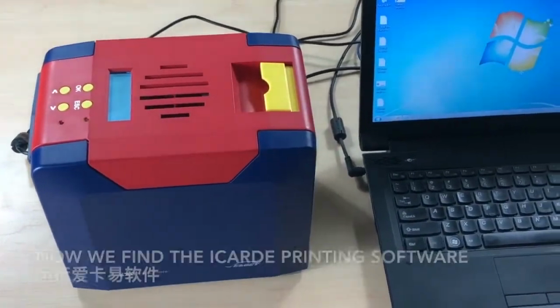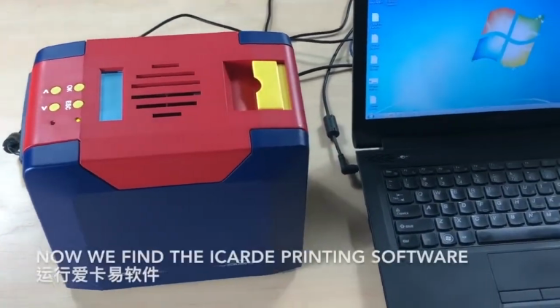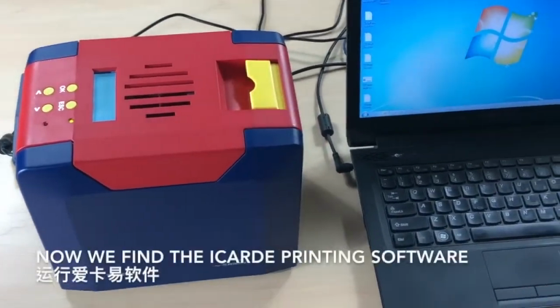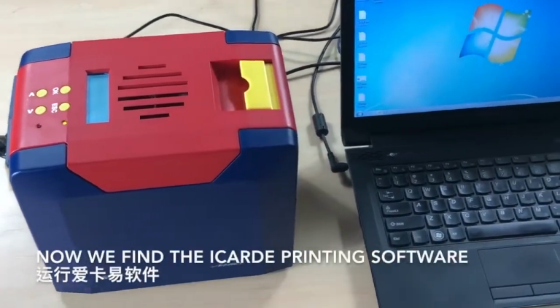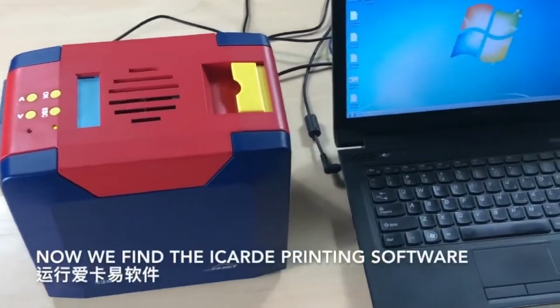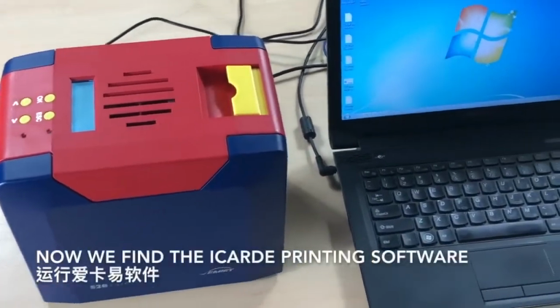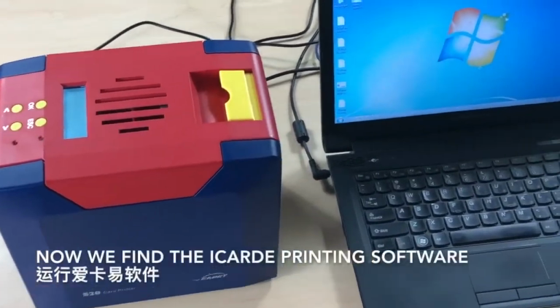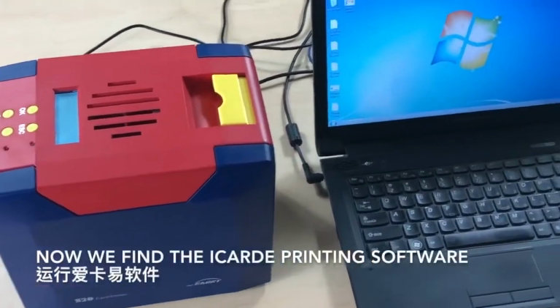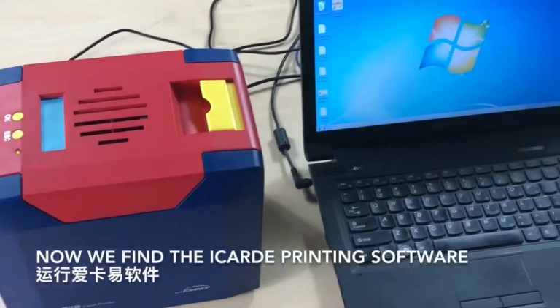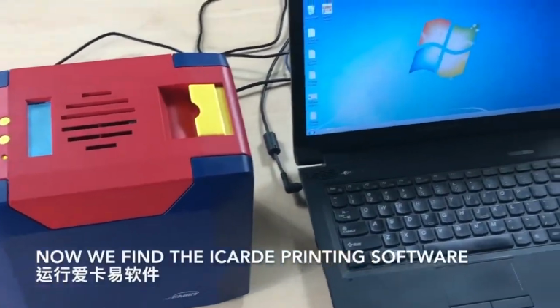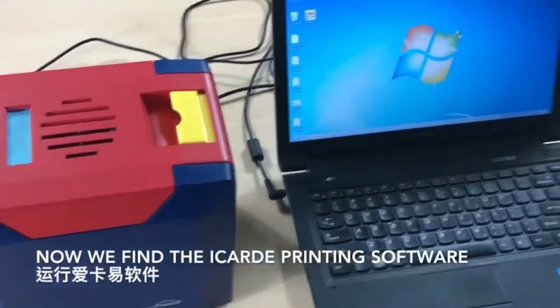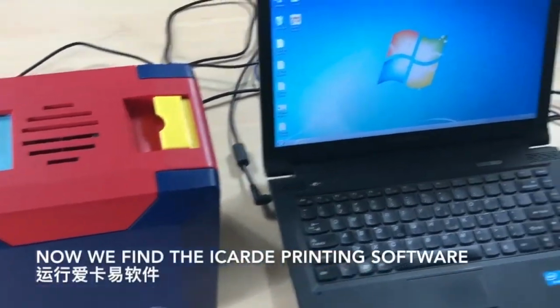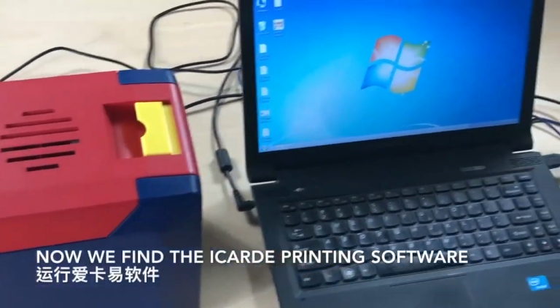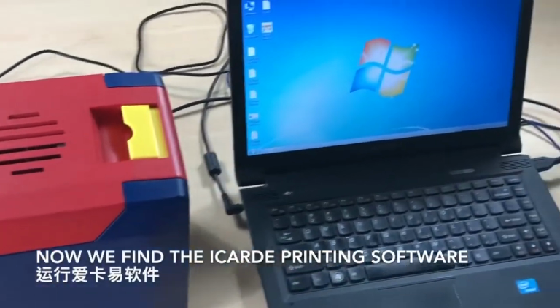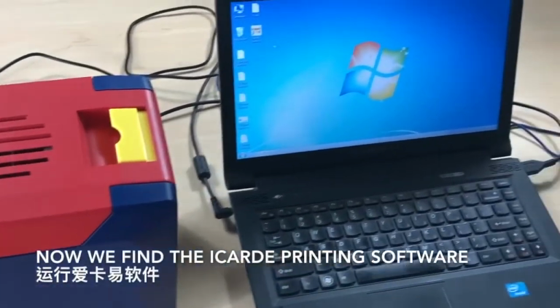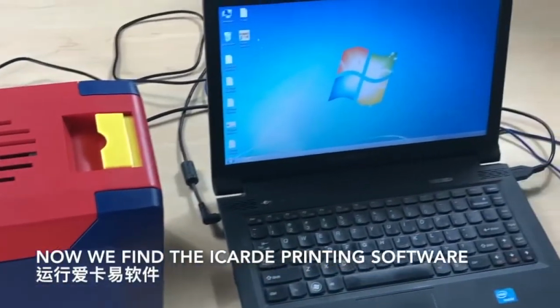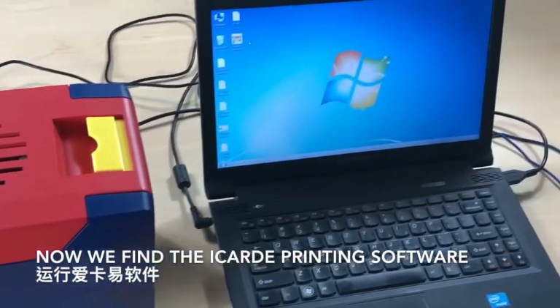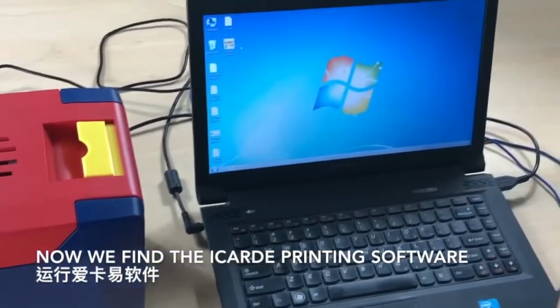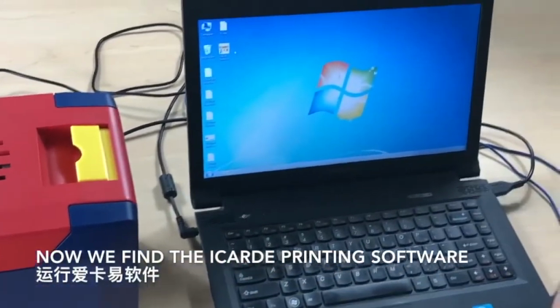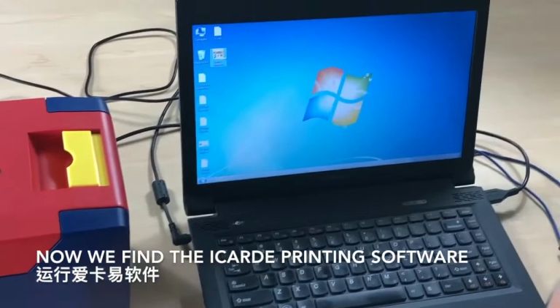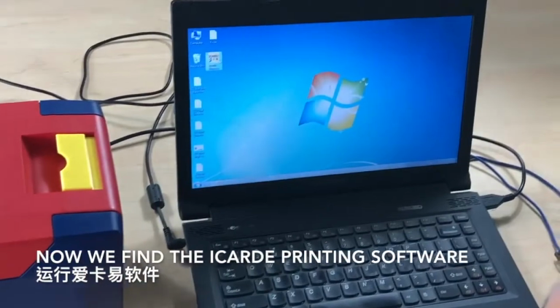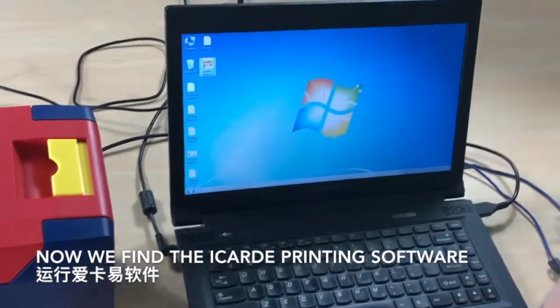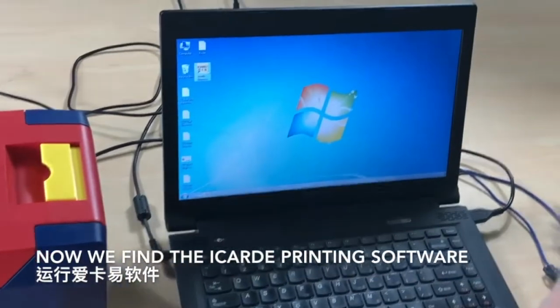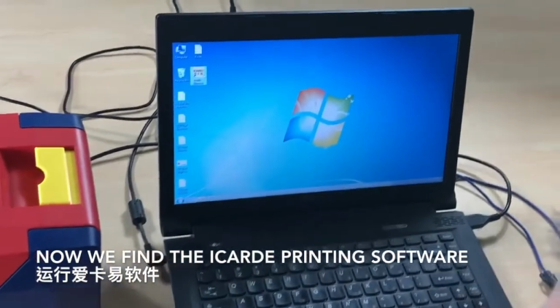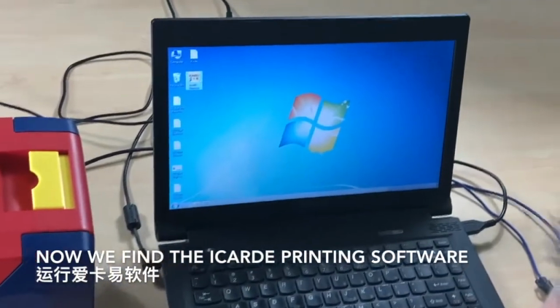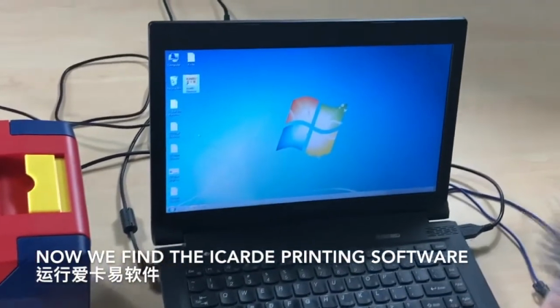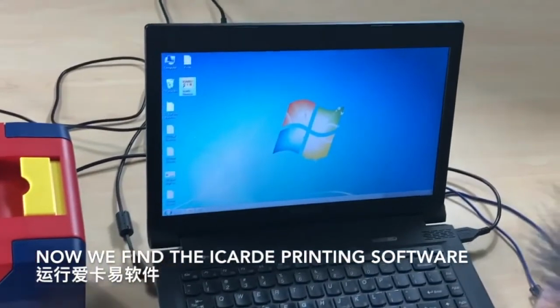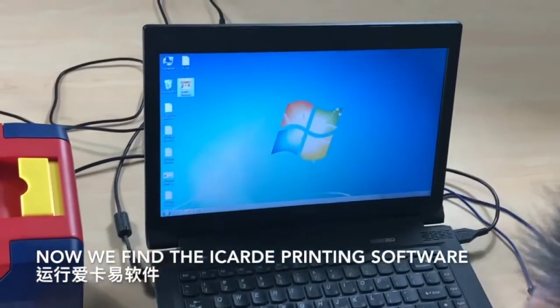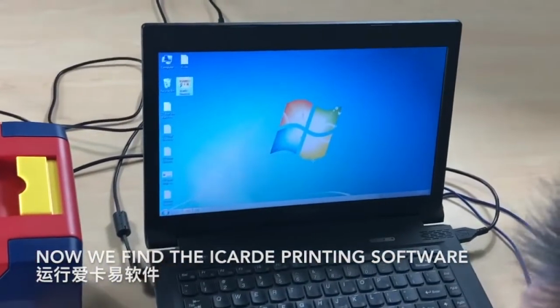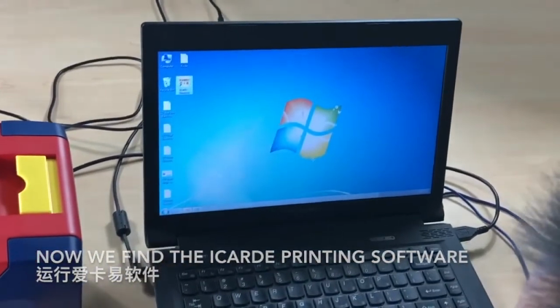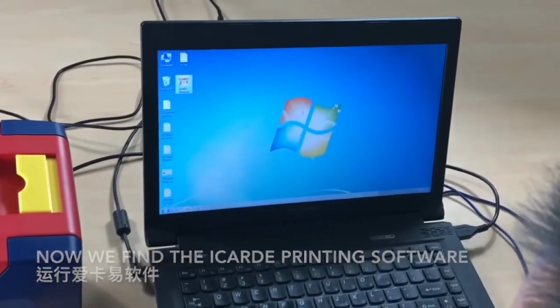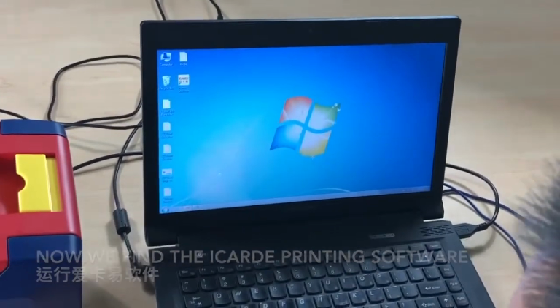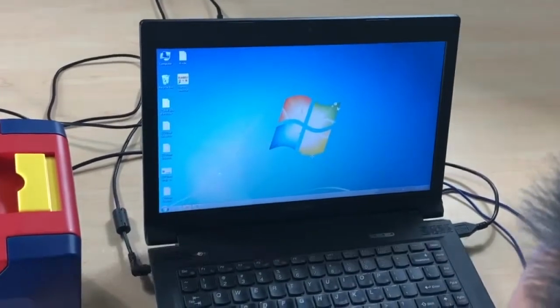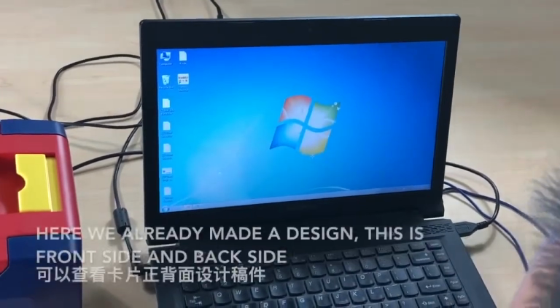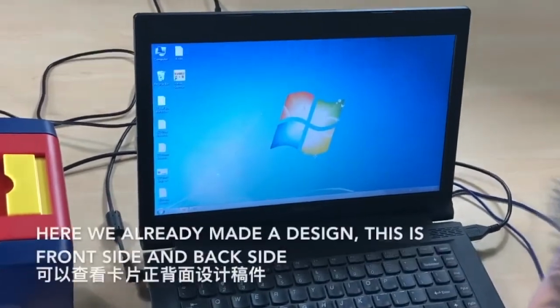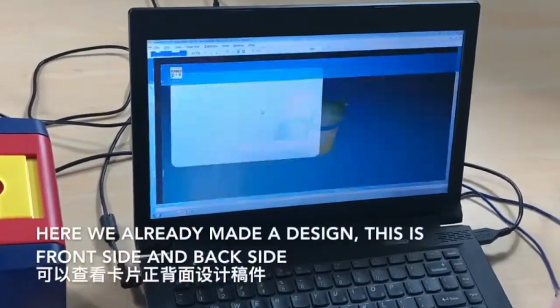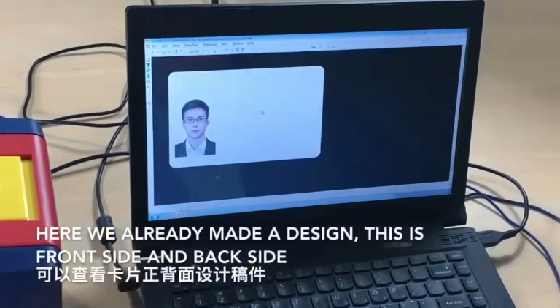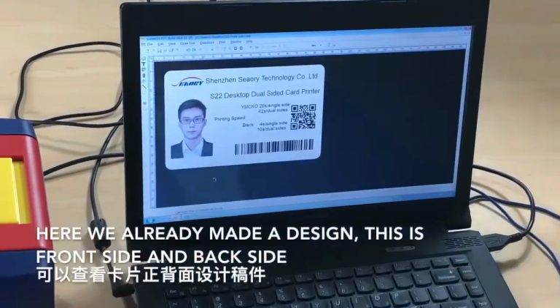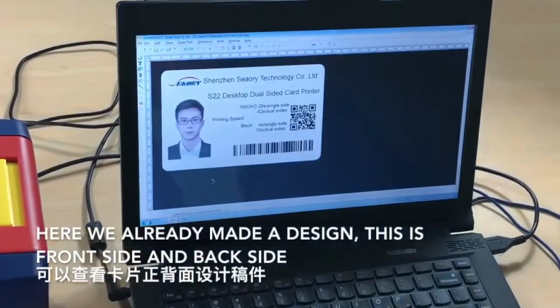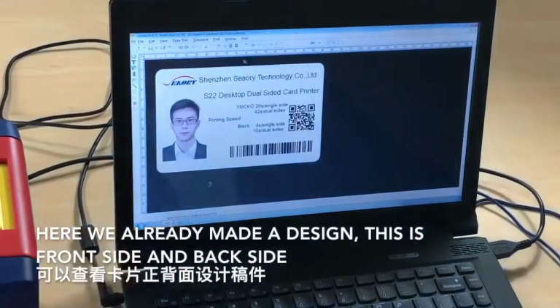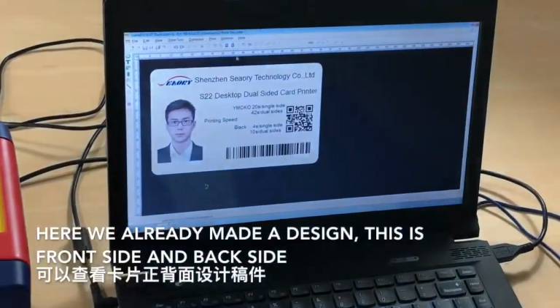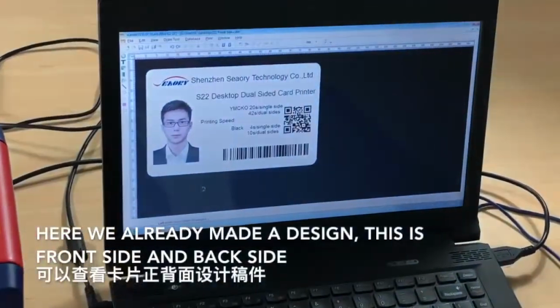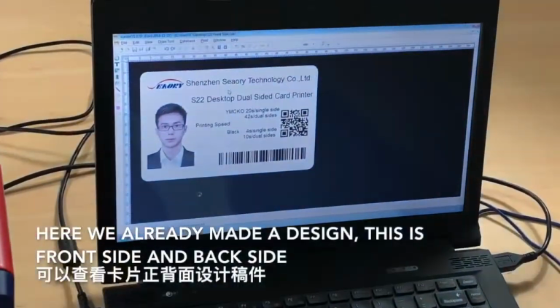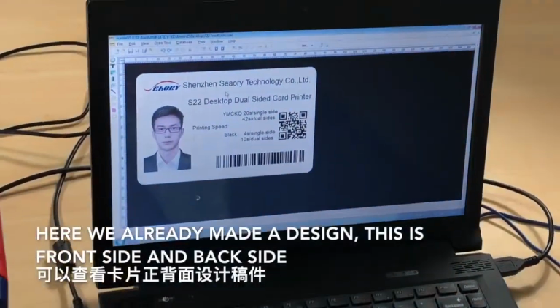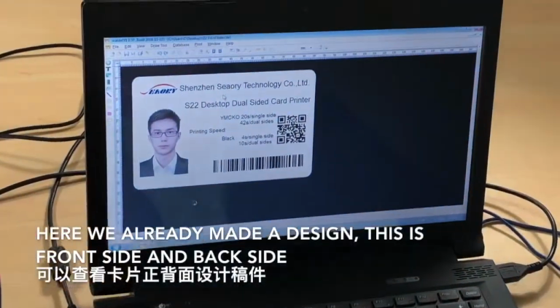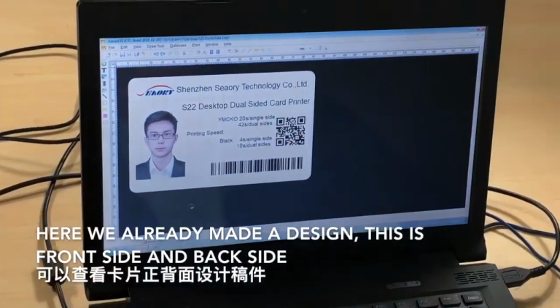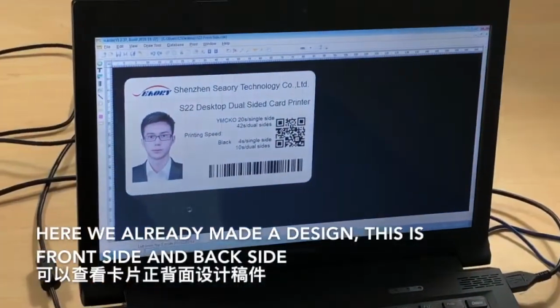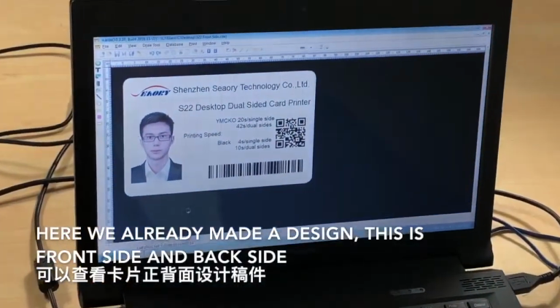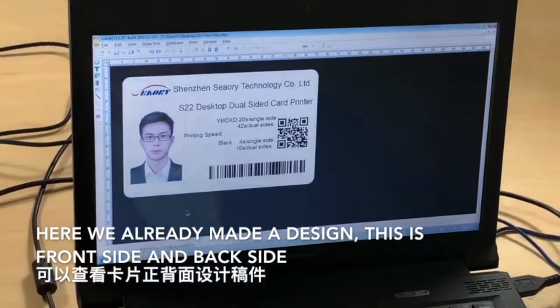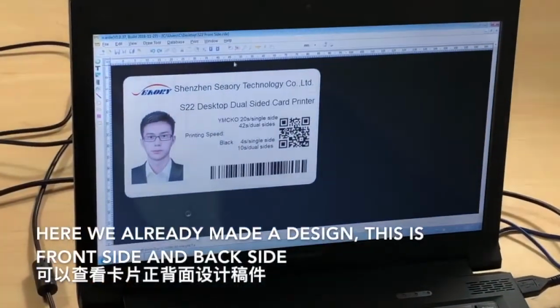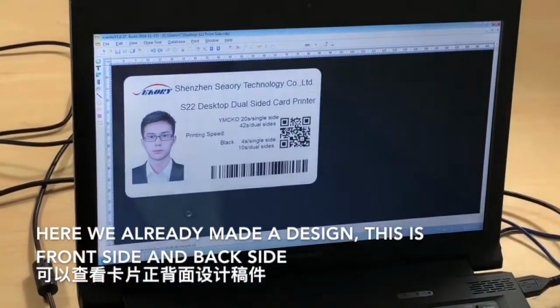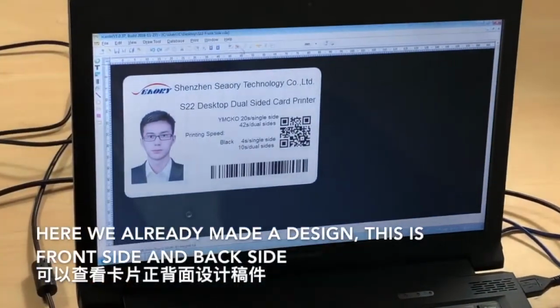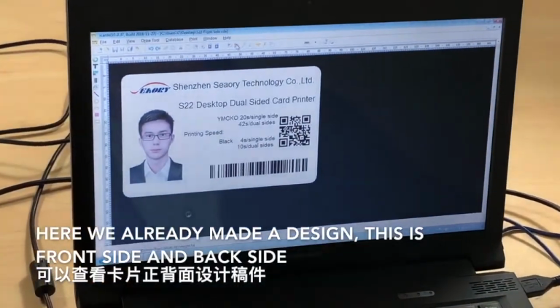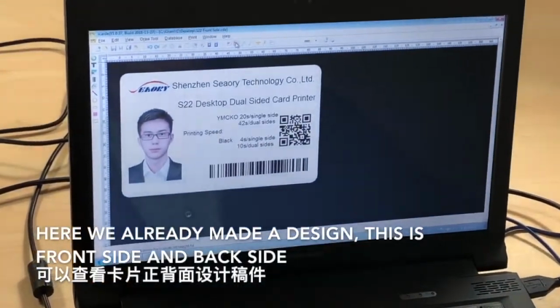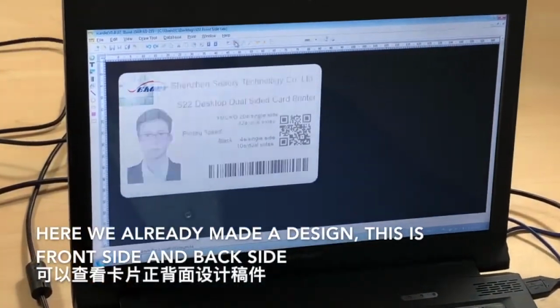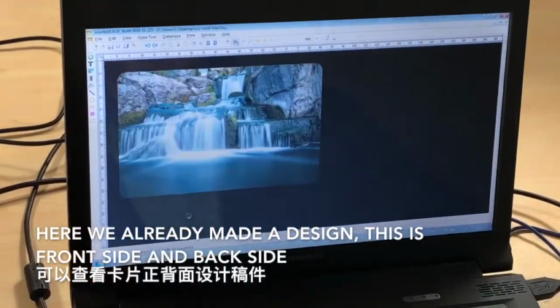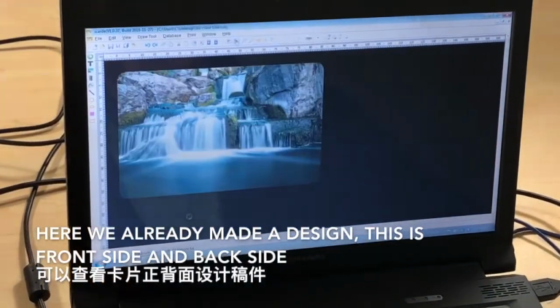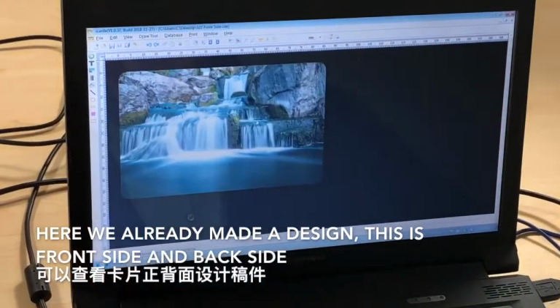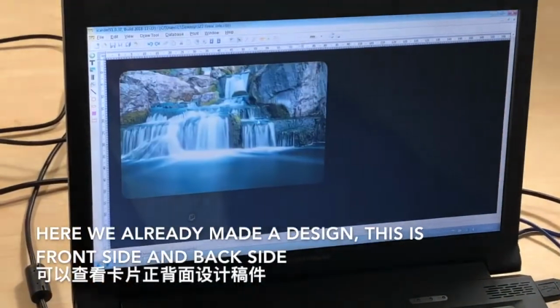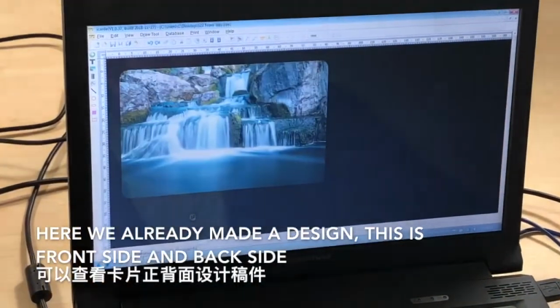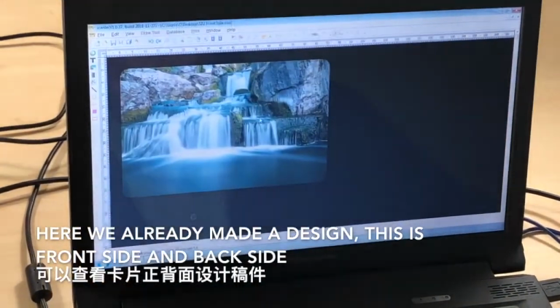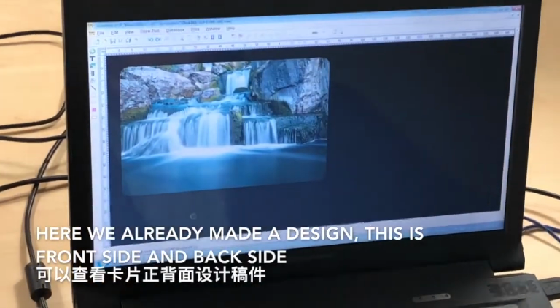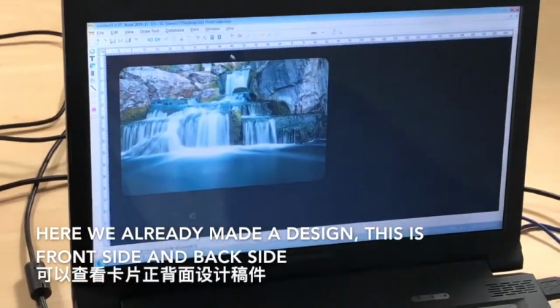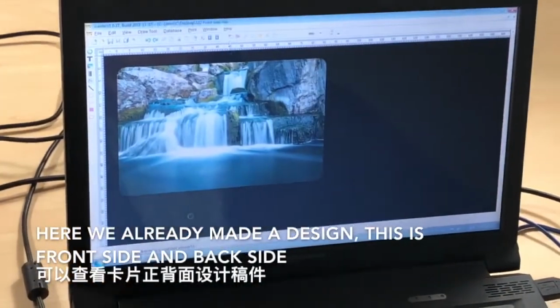Now you'll find the iCard E printing software. We already made a design — this is the front side, and this is the back side.